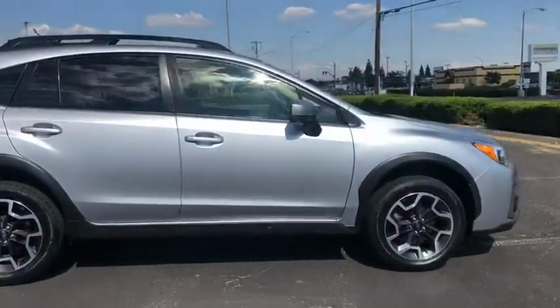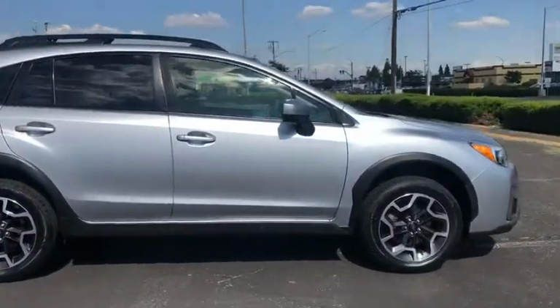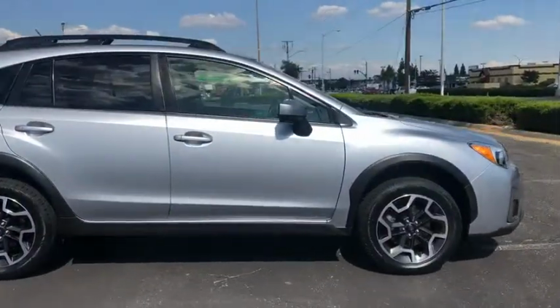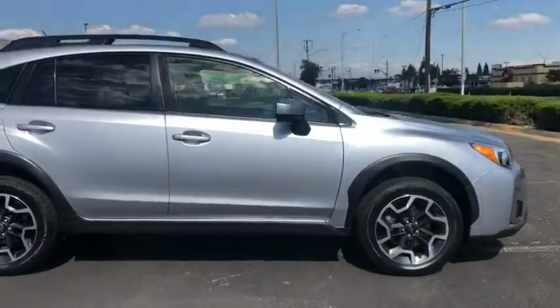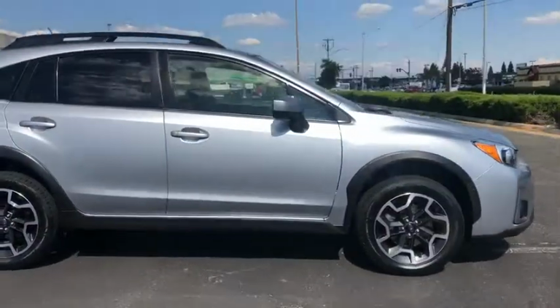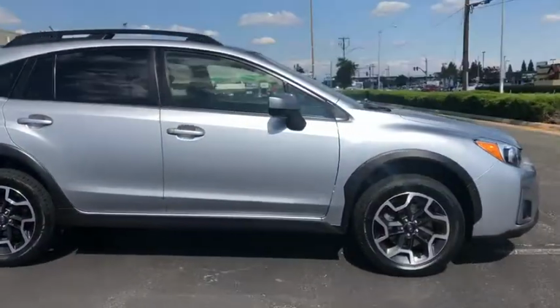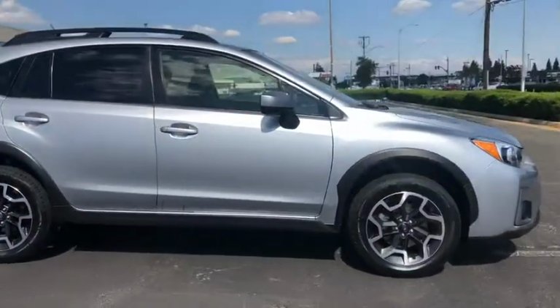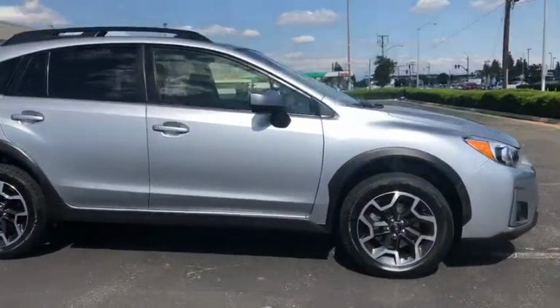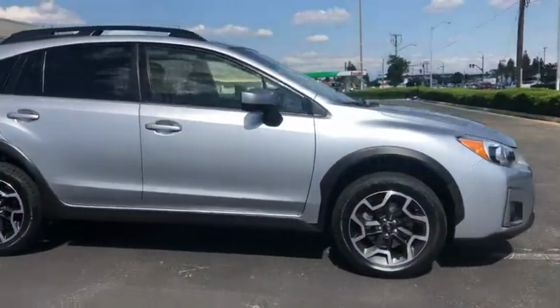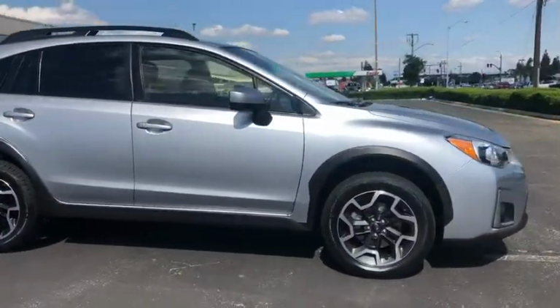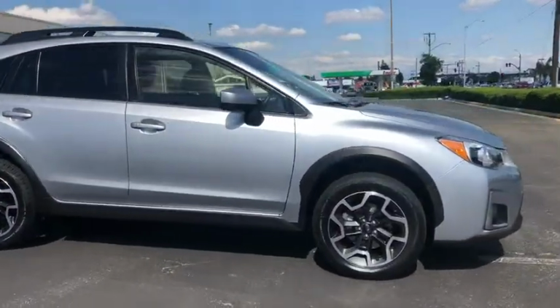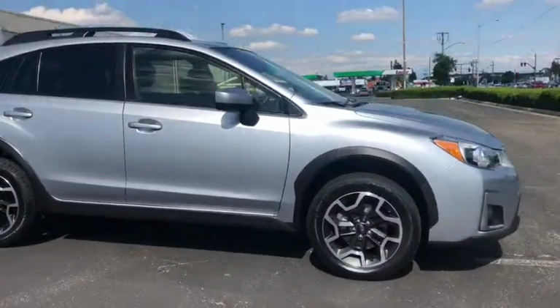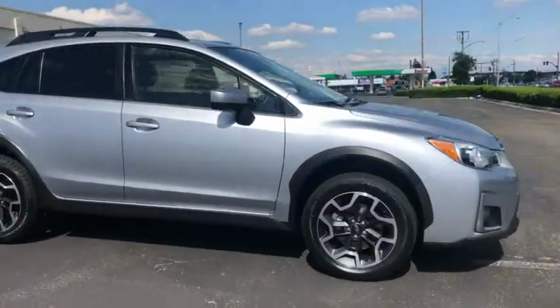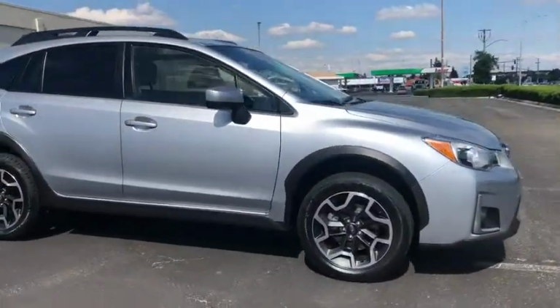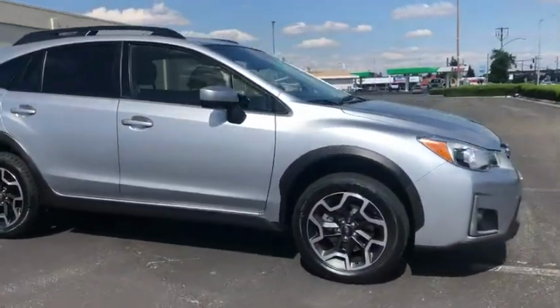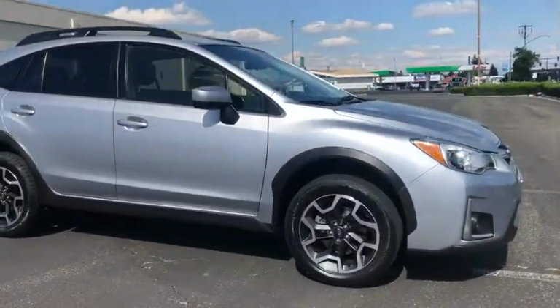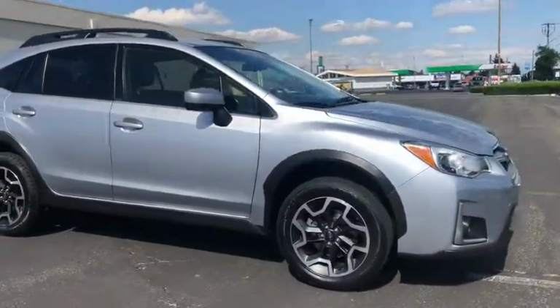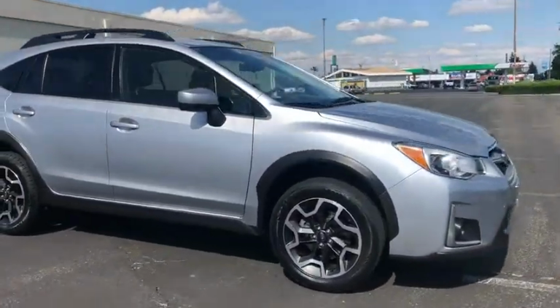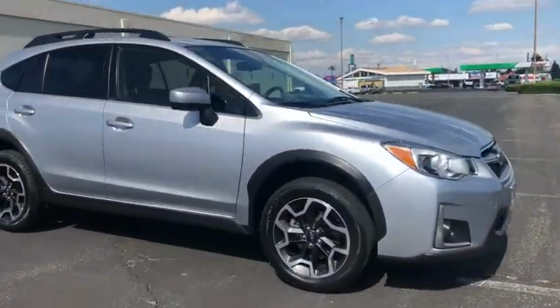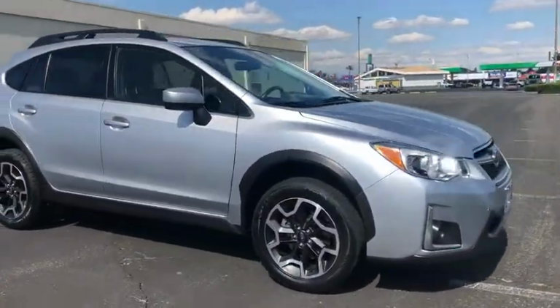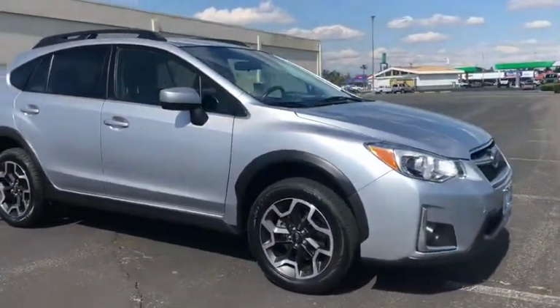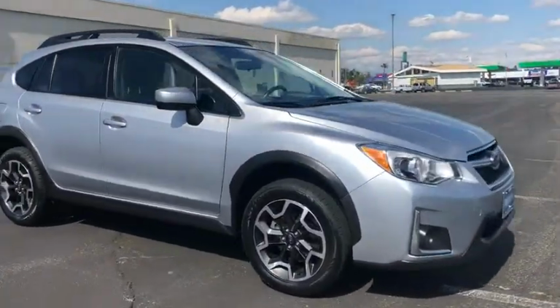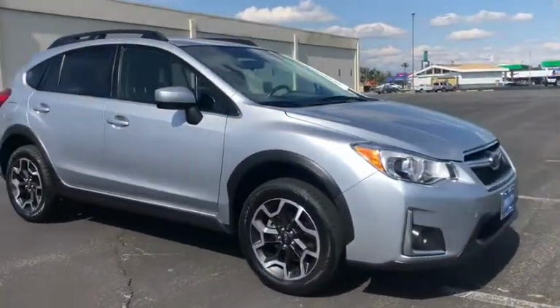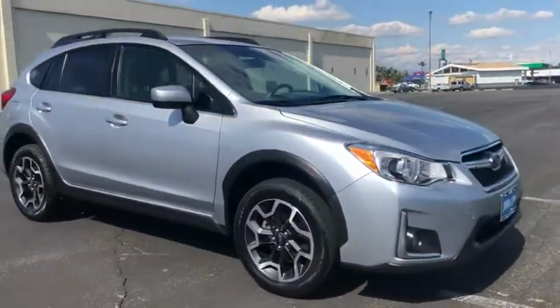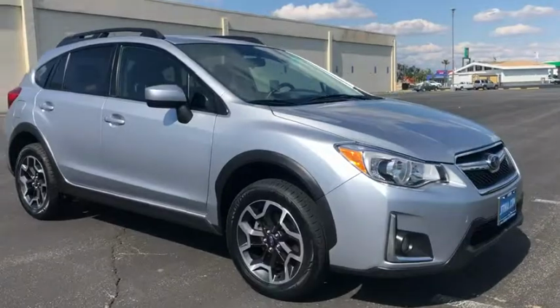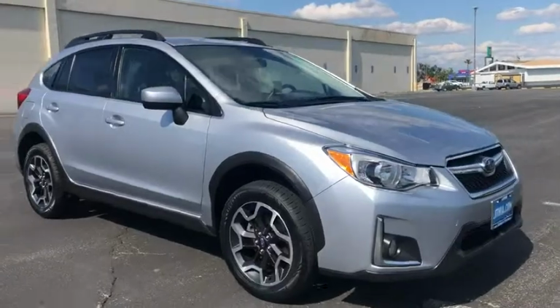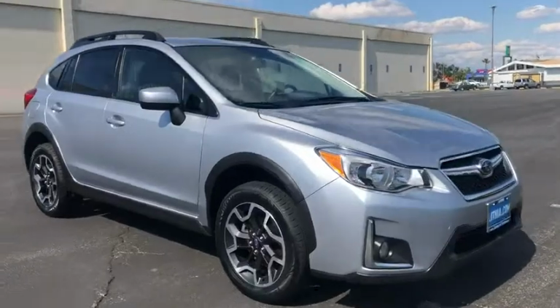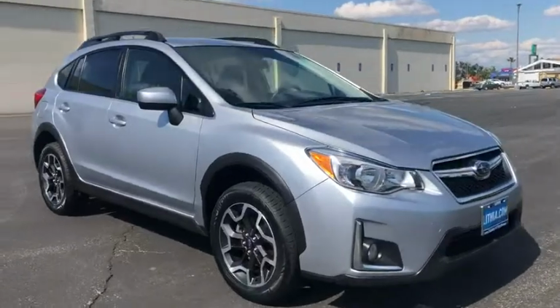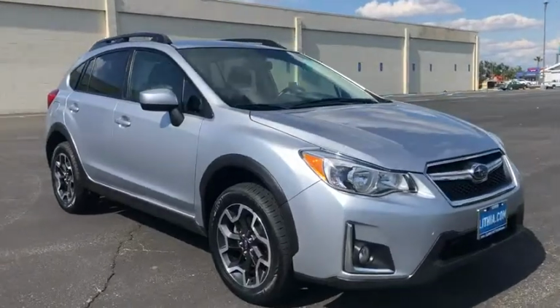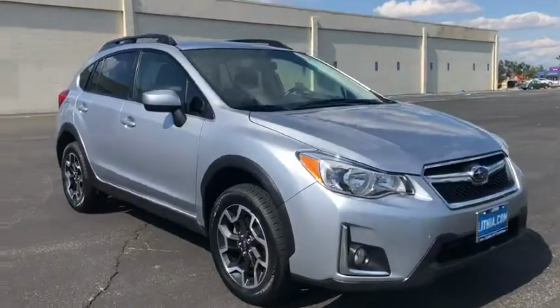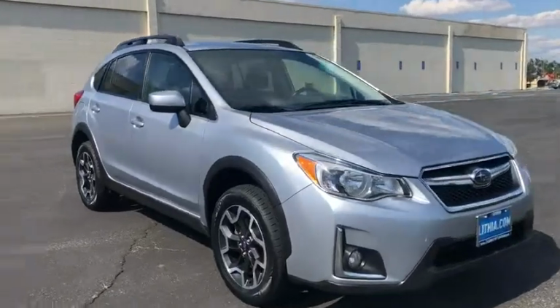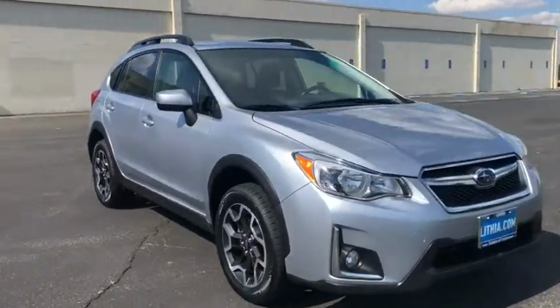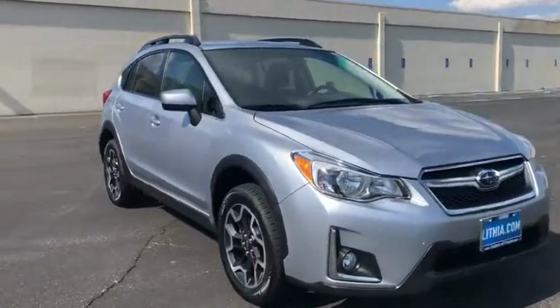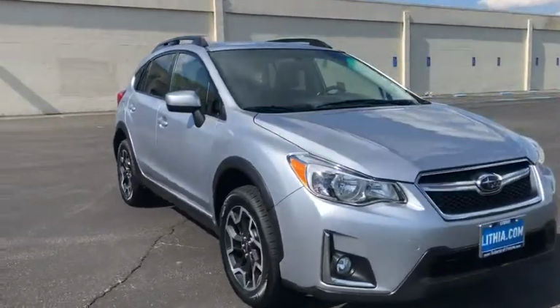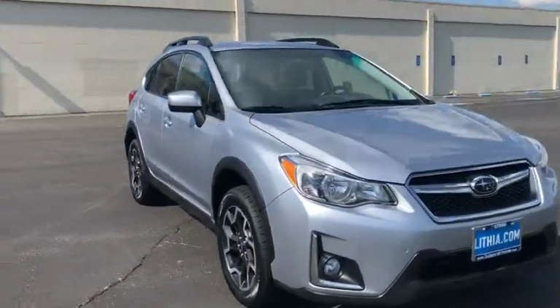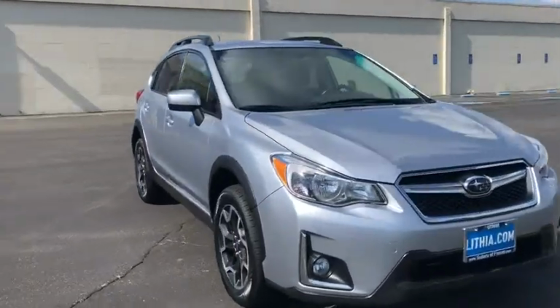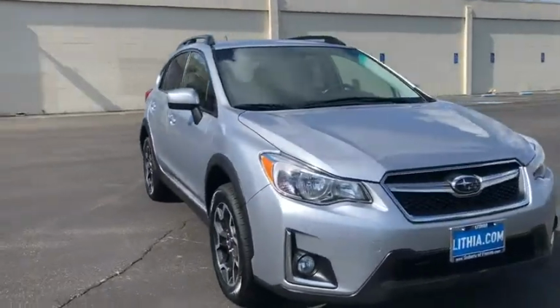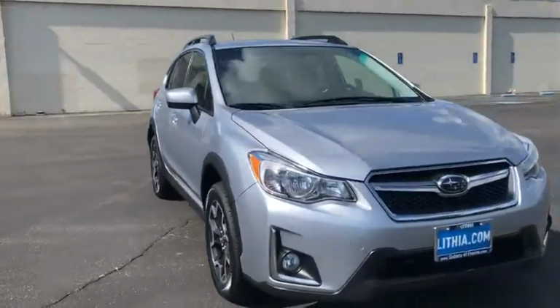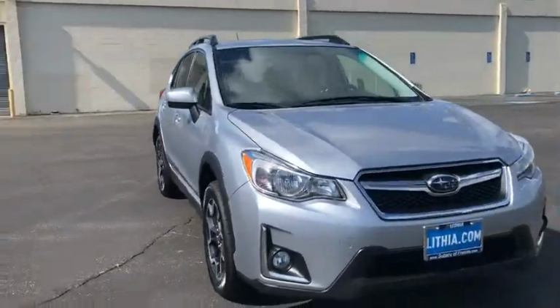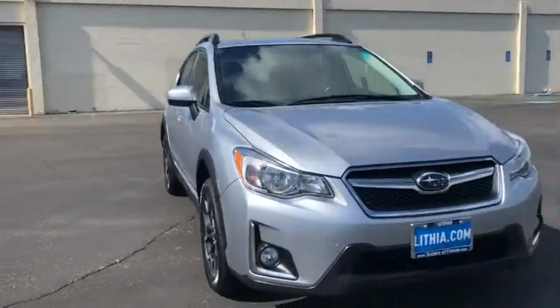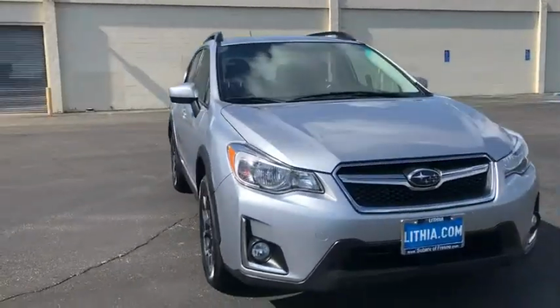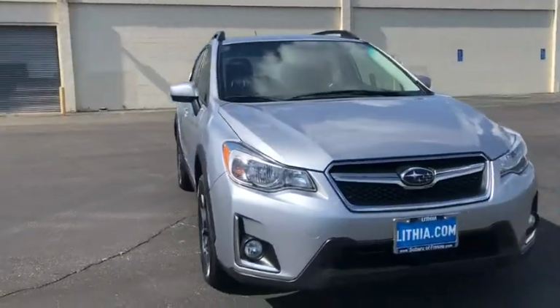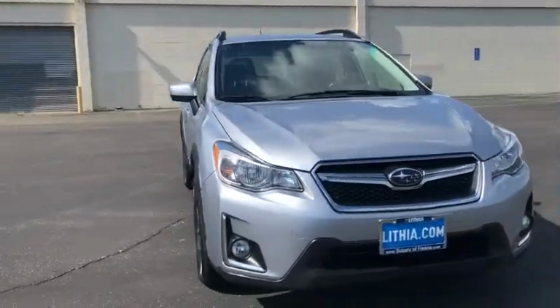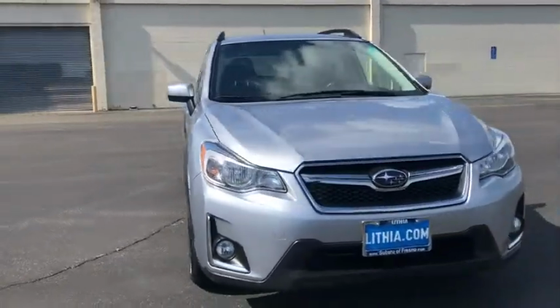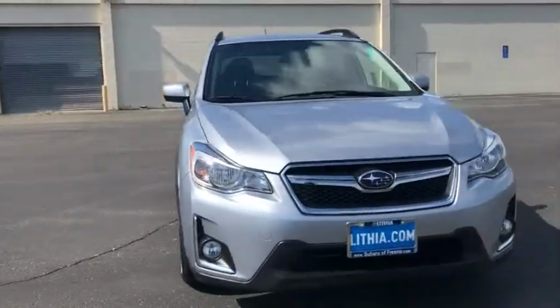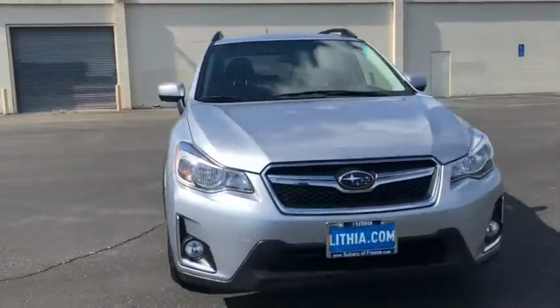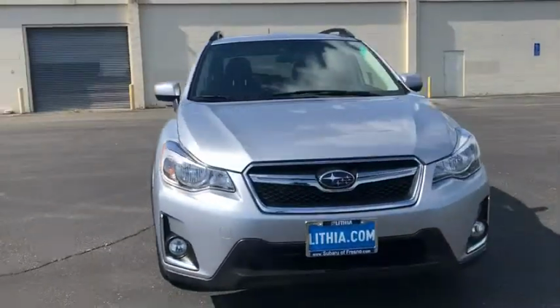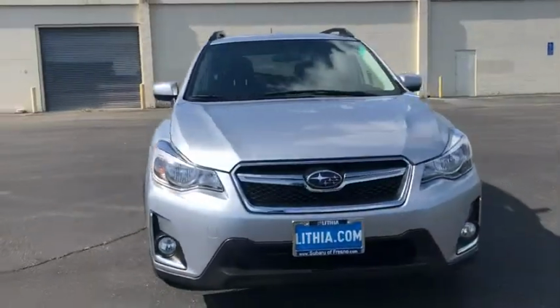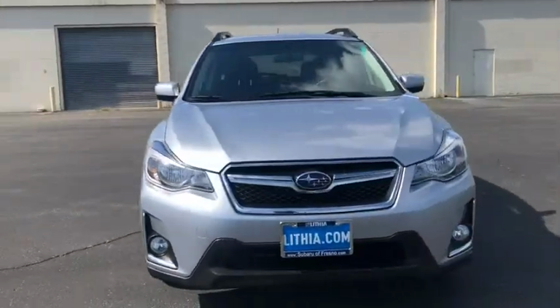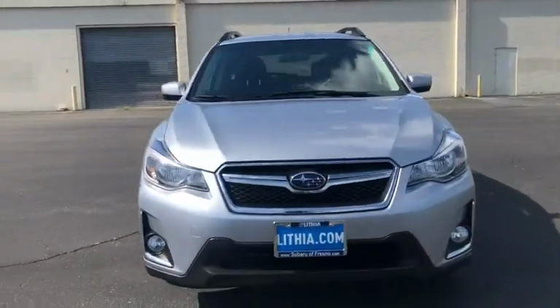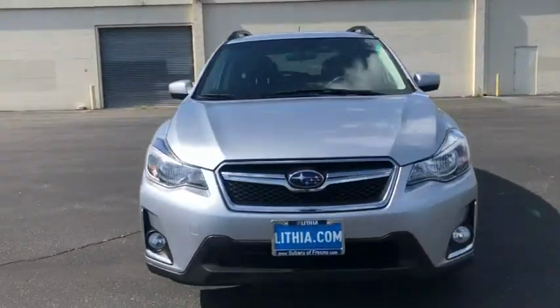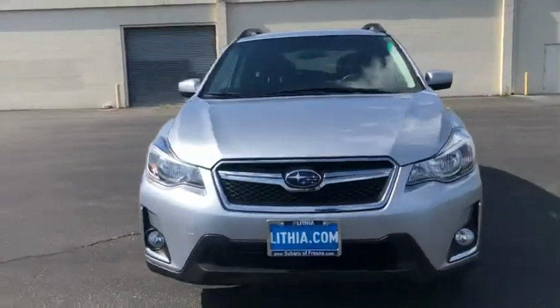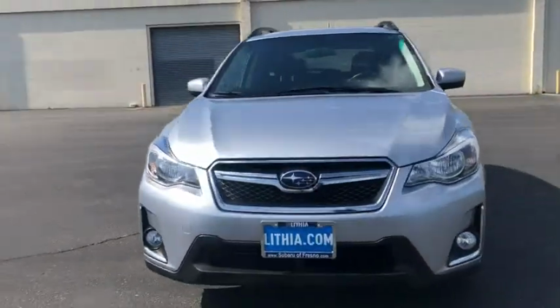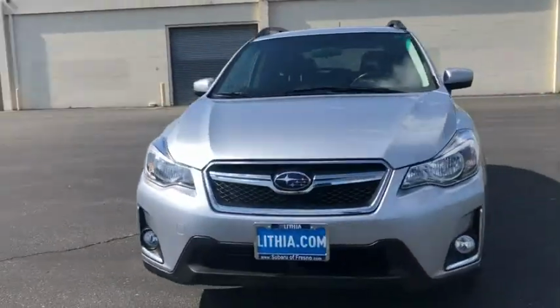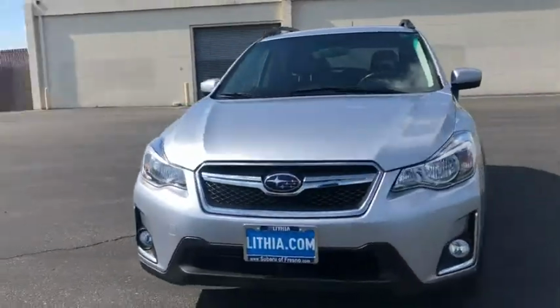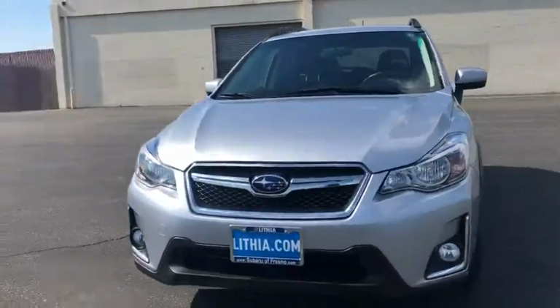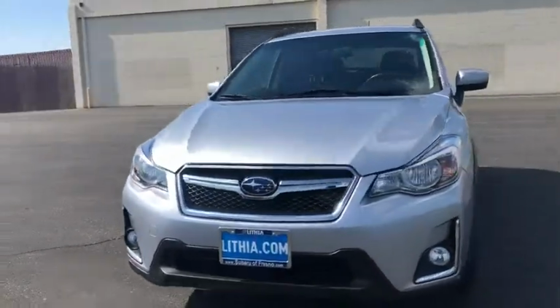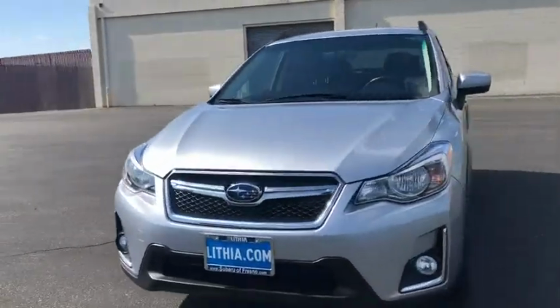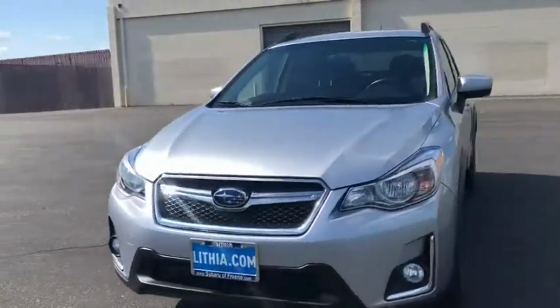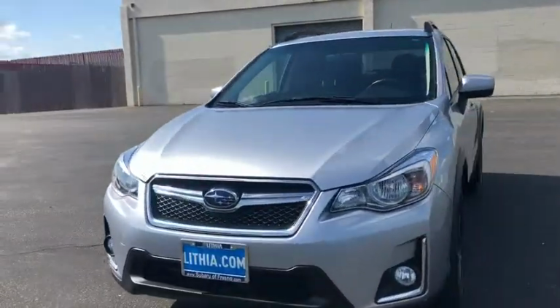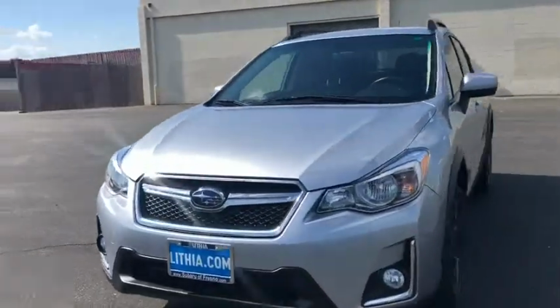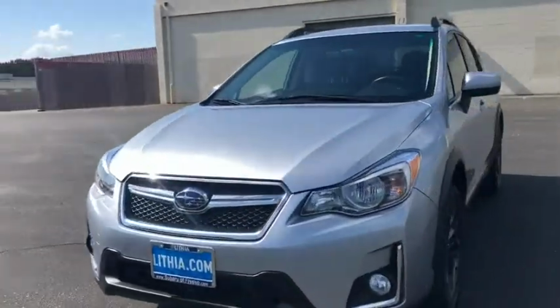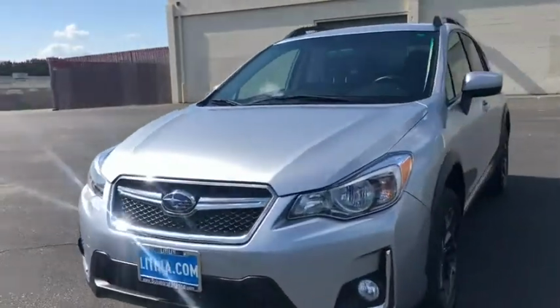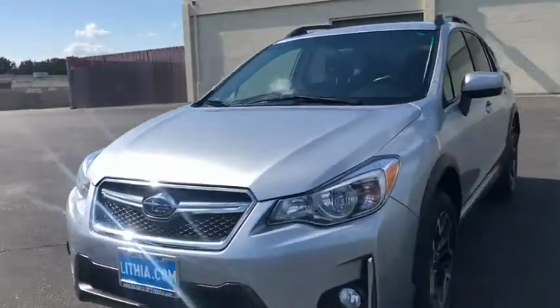And since it's a Subaru, you know the XV Crosstrek is built to last. This vehicle has less than 45,000 miles.